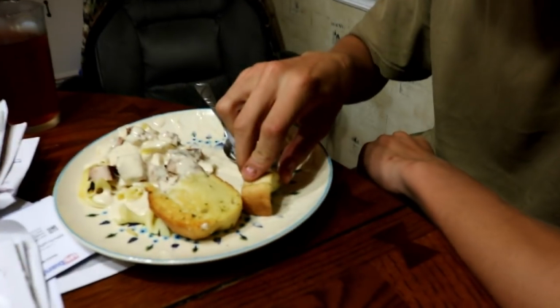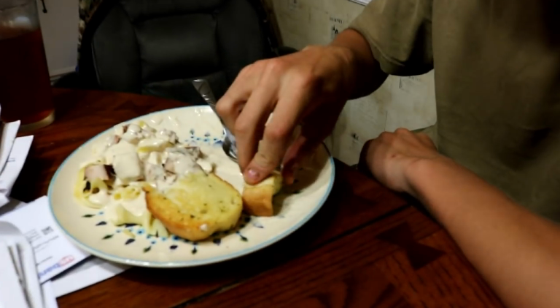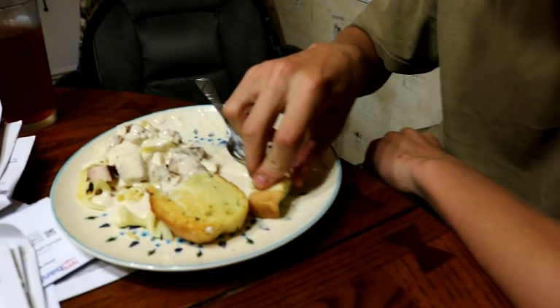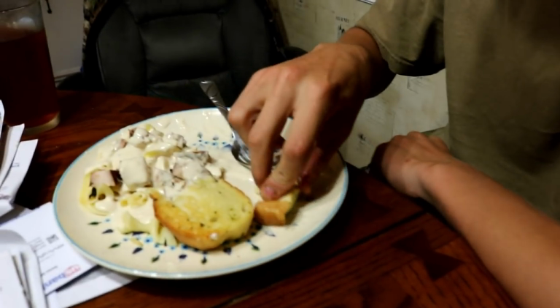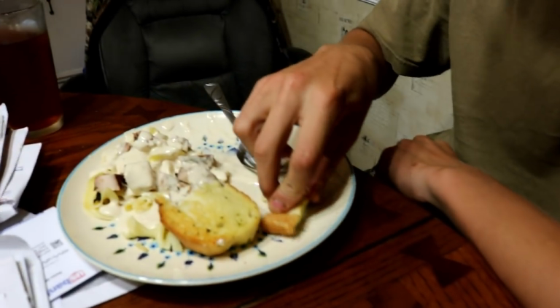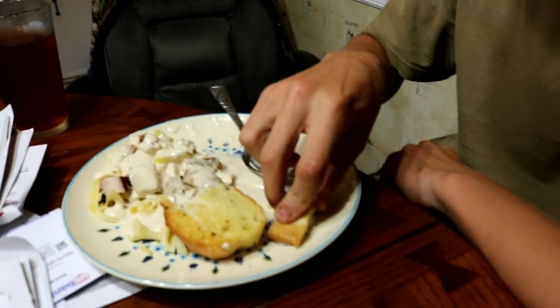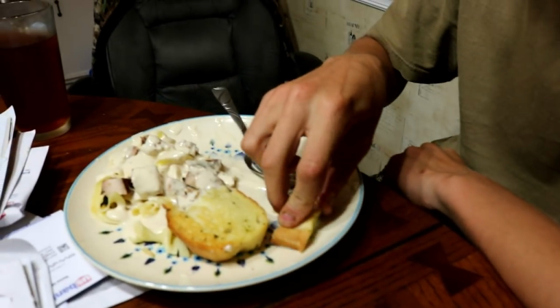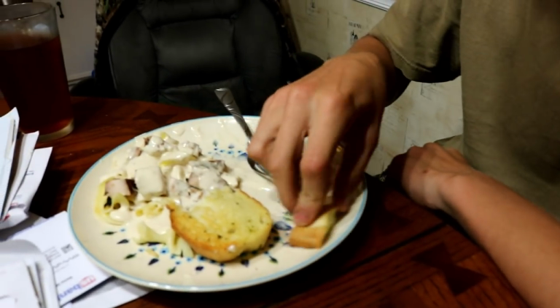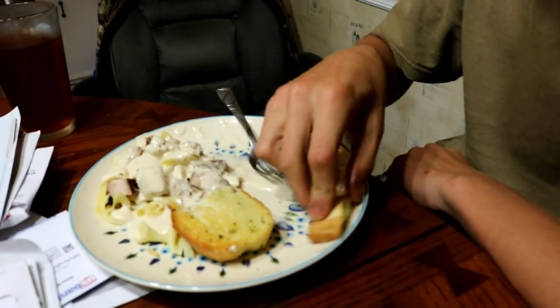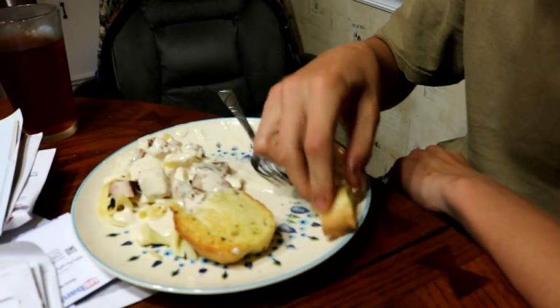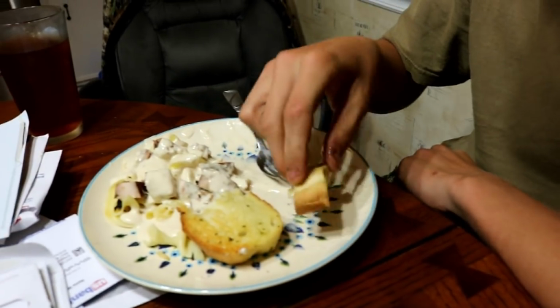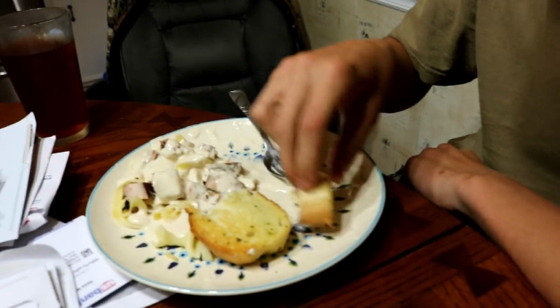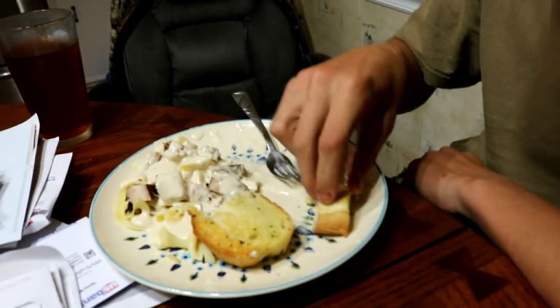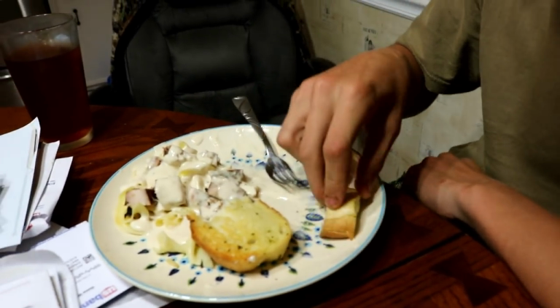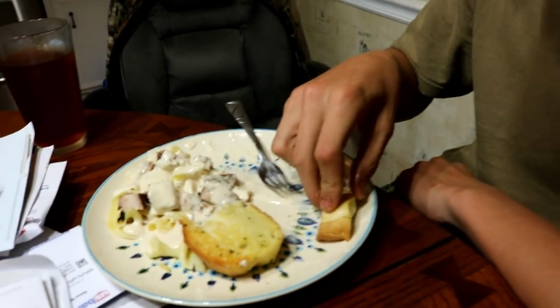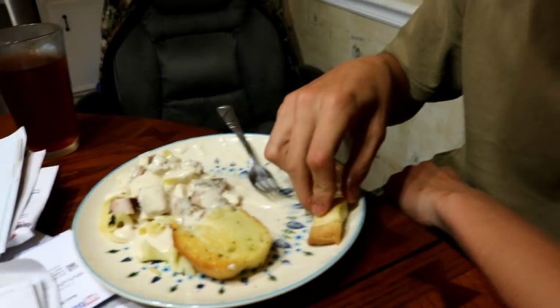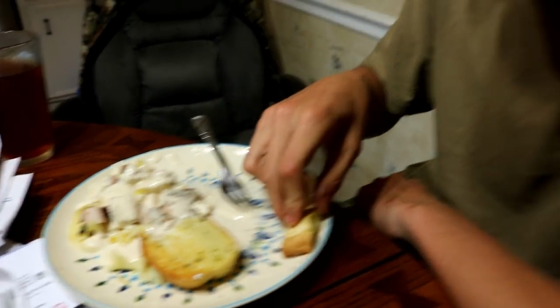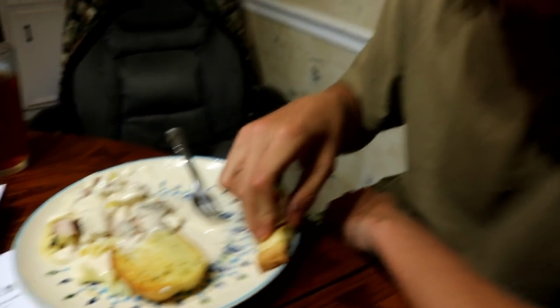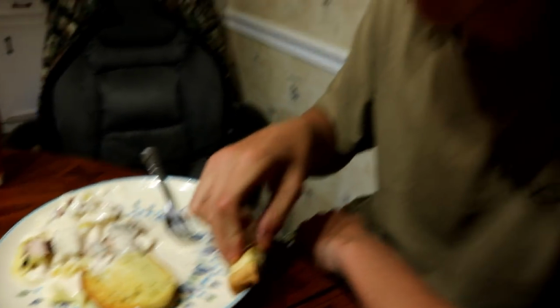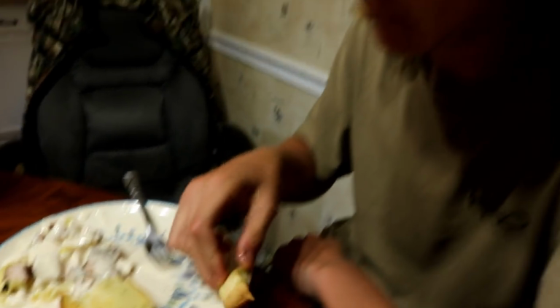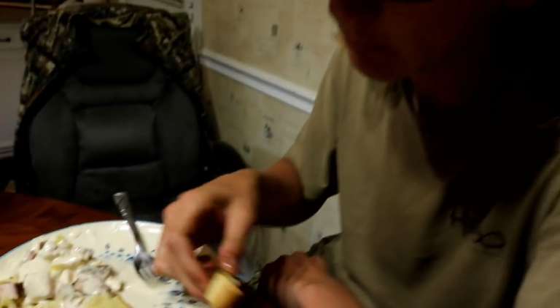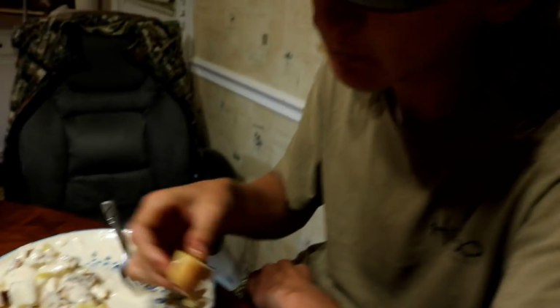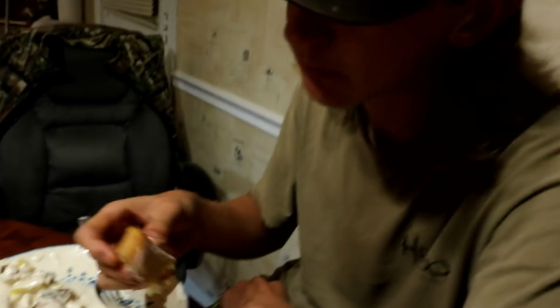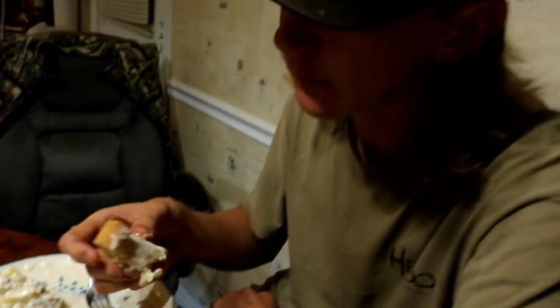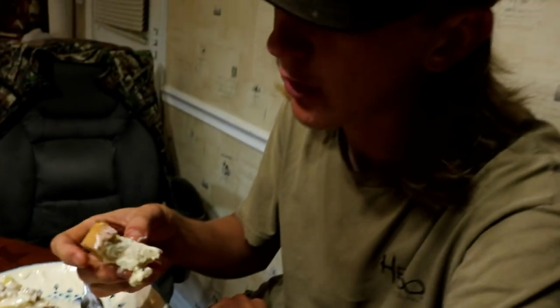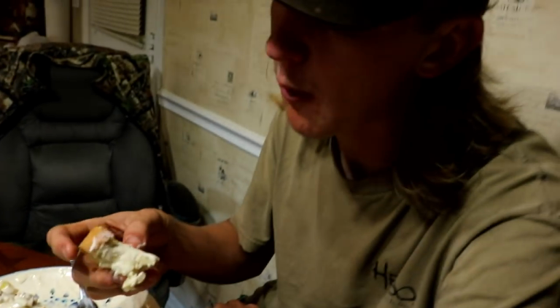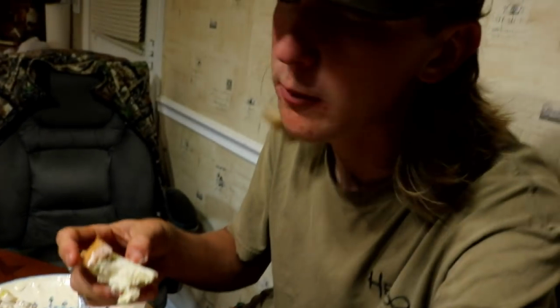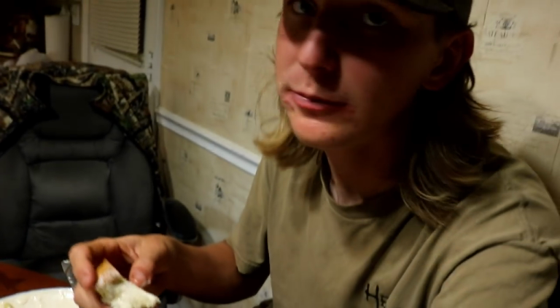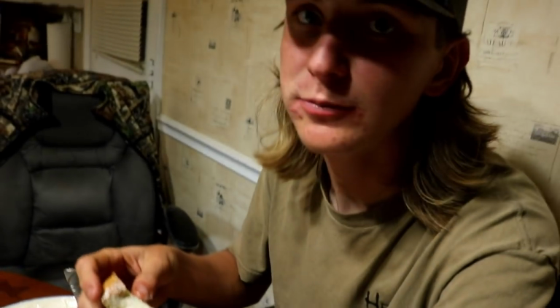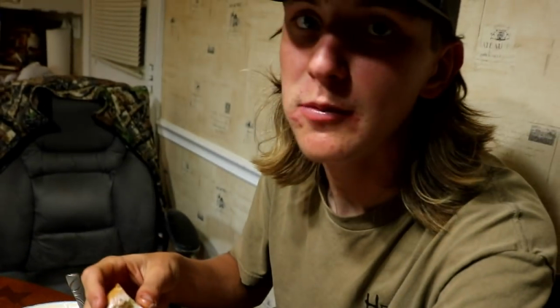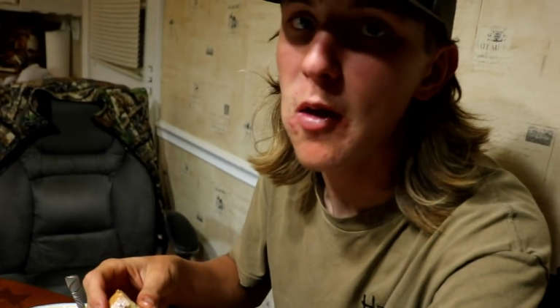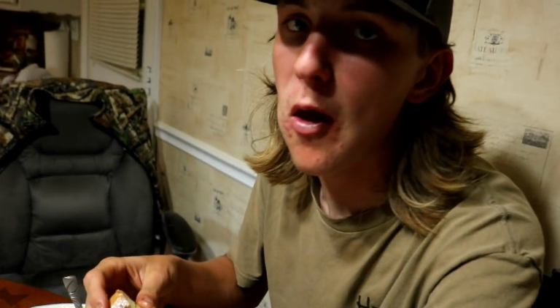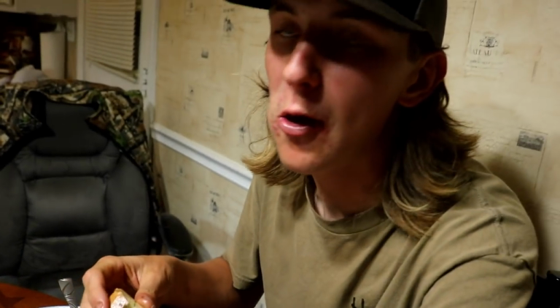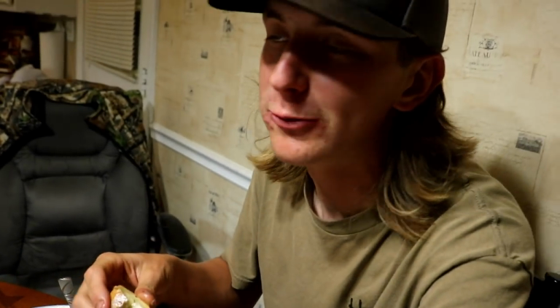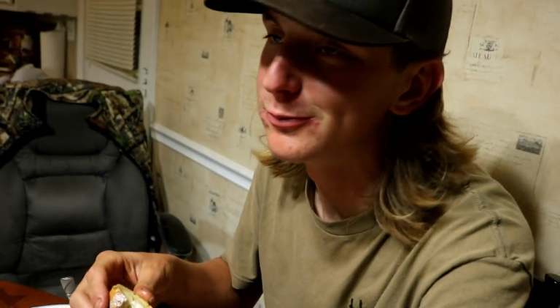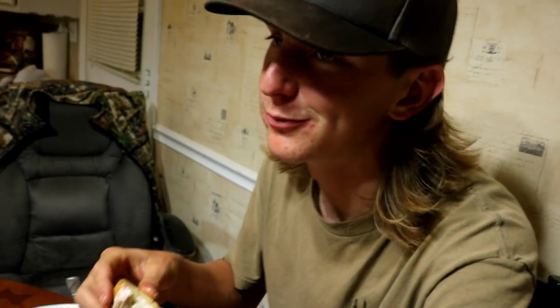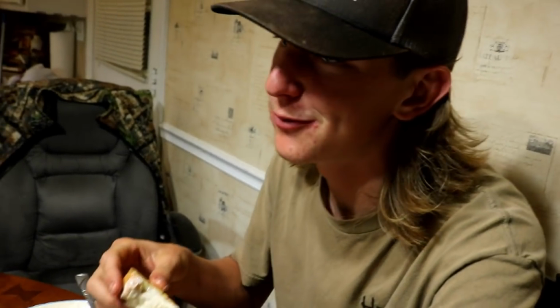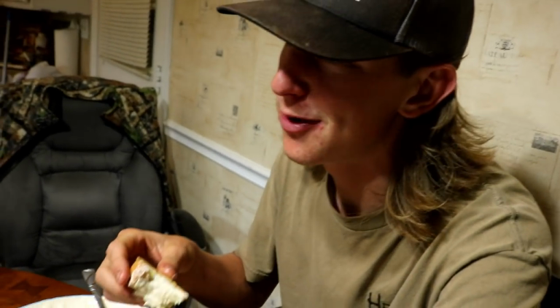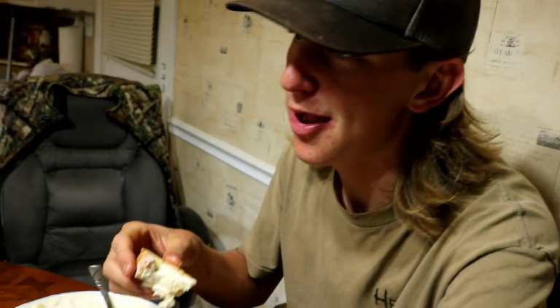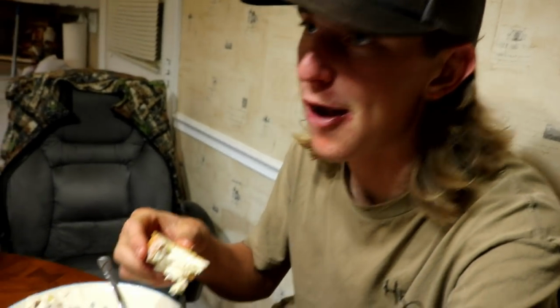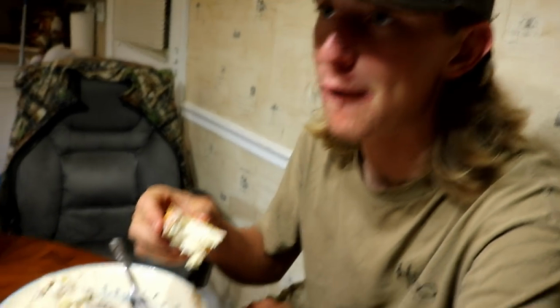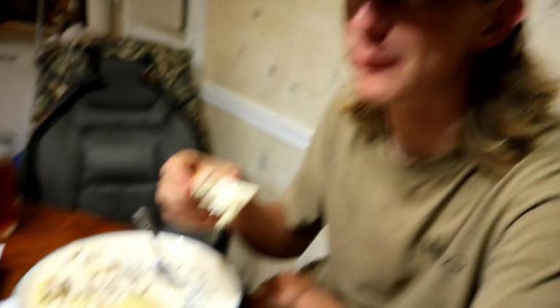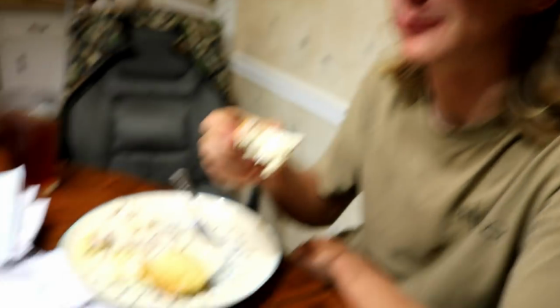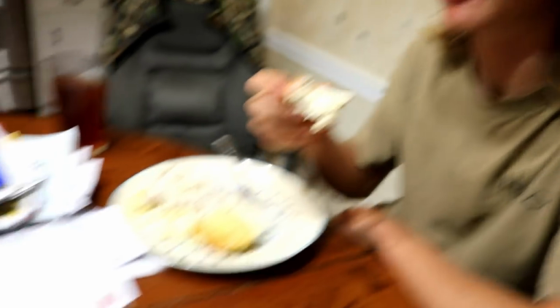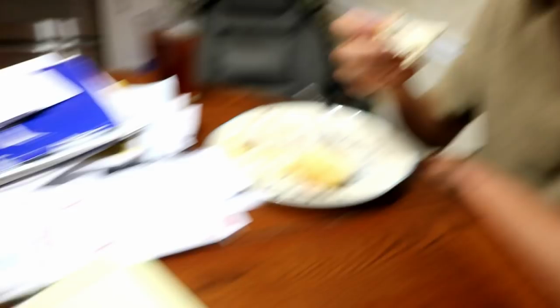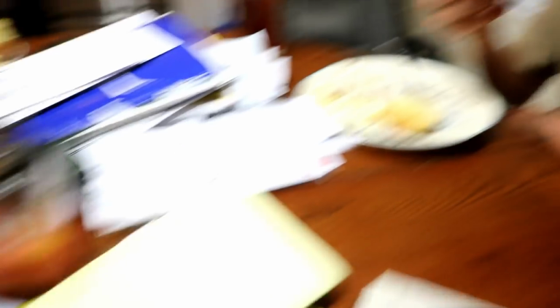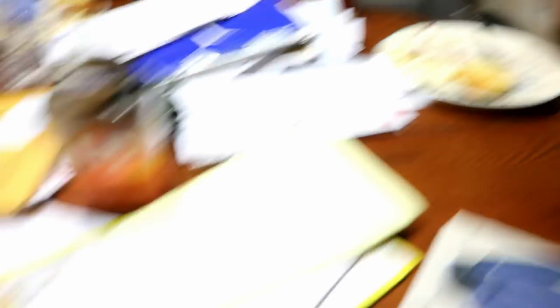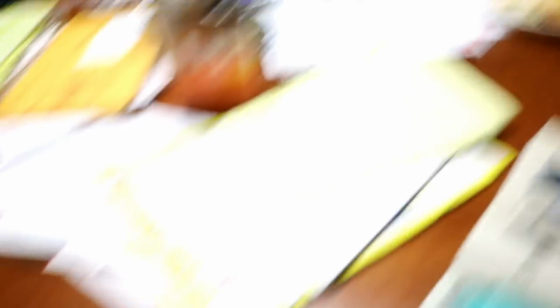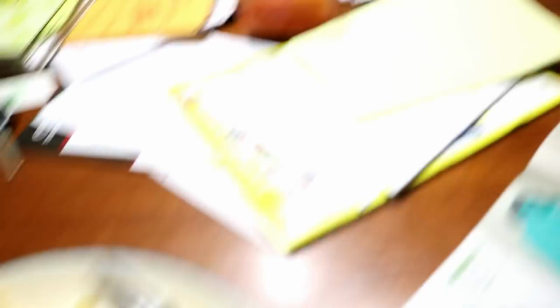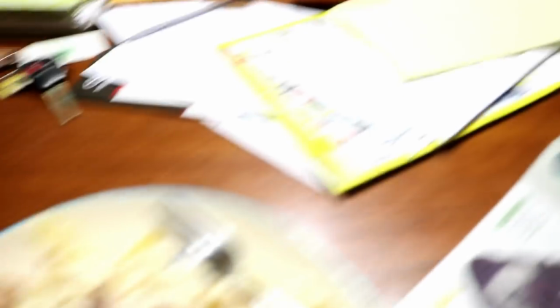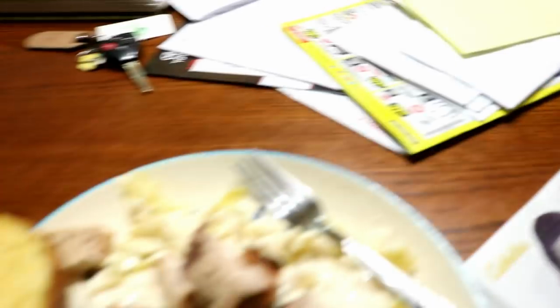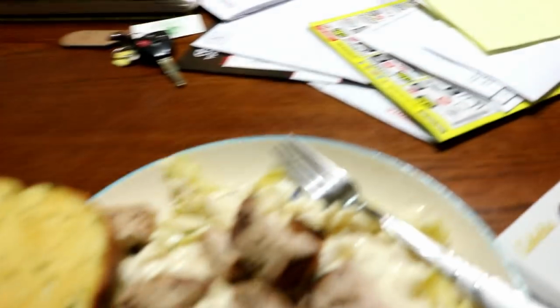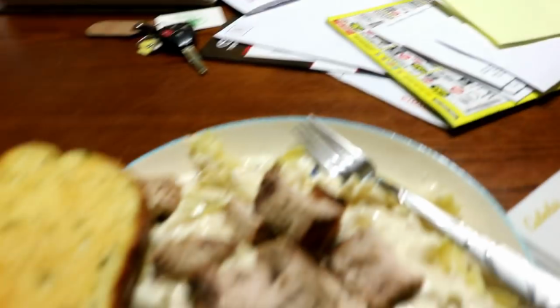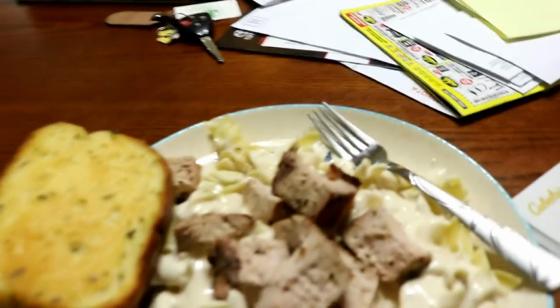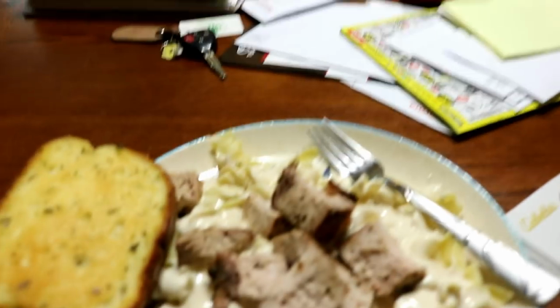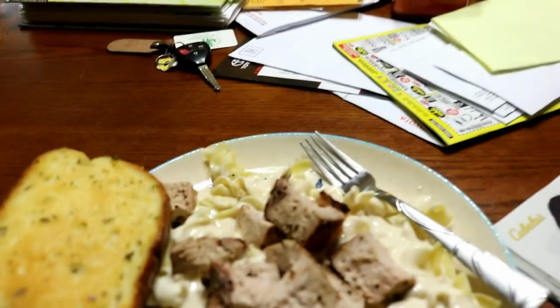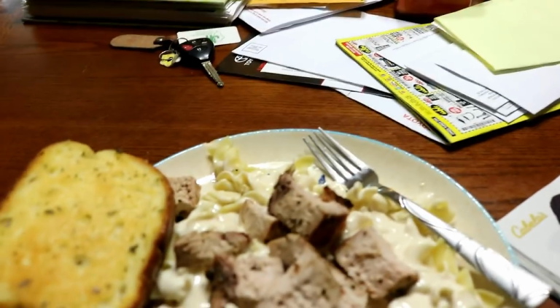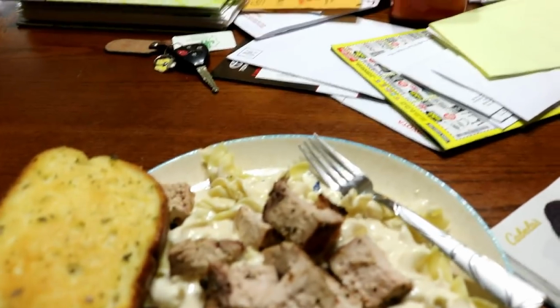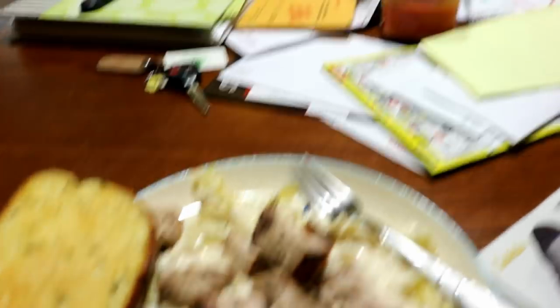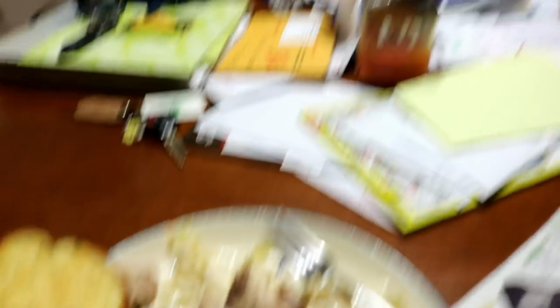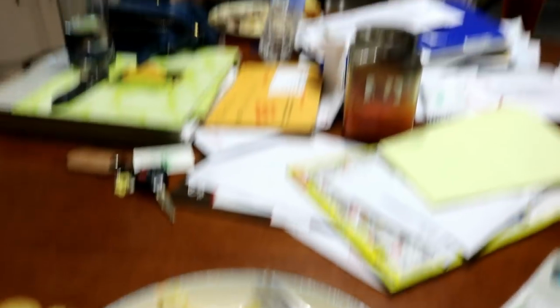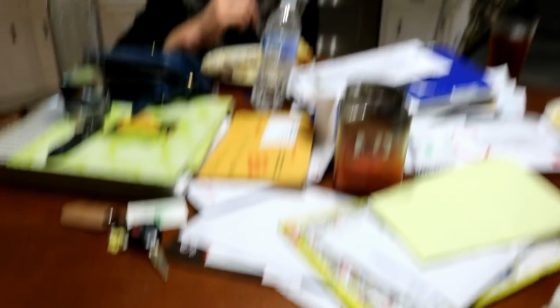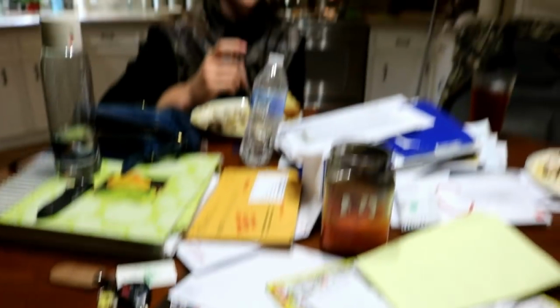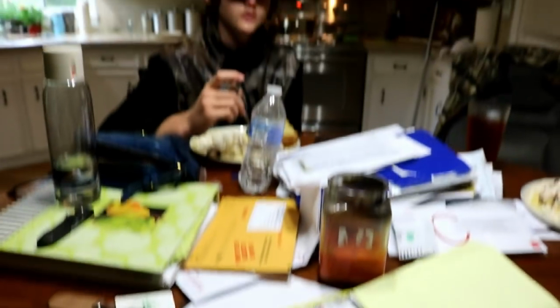I didn't even ask Matt because I already knew what was going on — he was already halfway done with his plate by the time we even got our first bite.